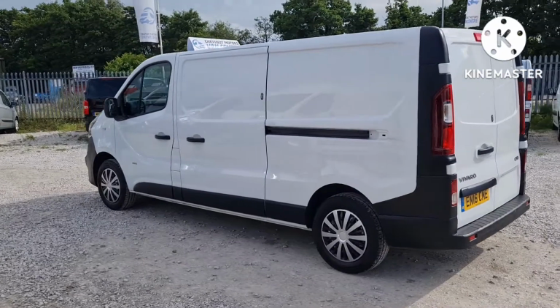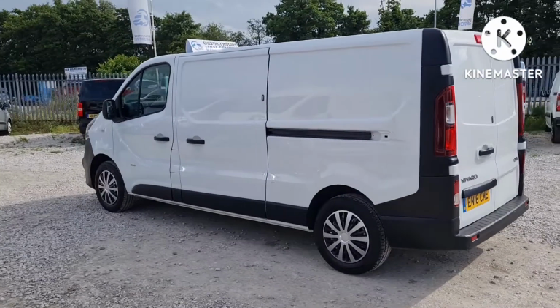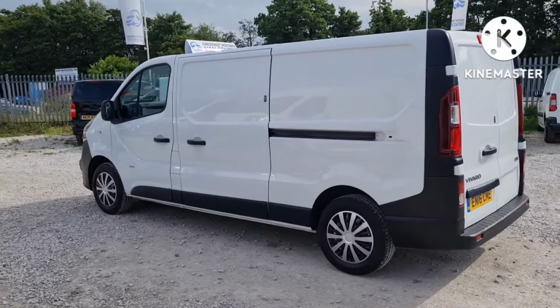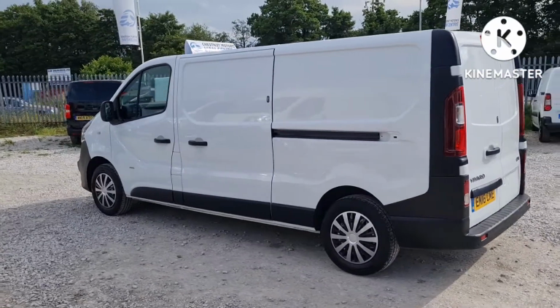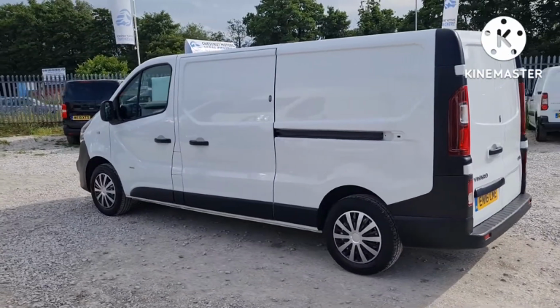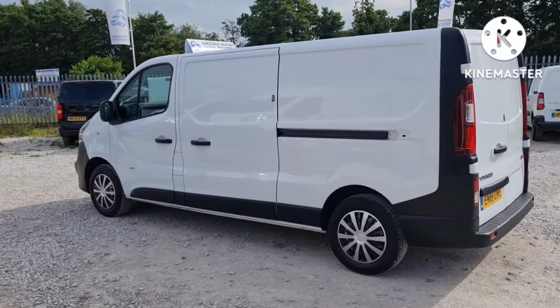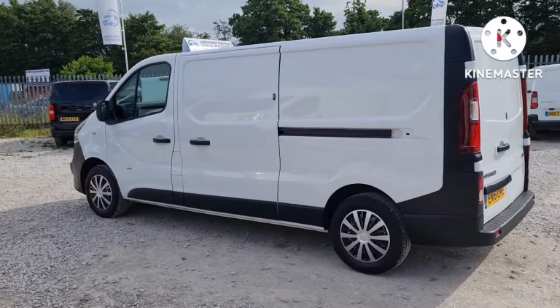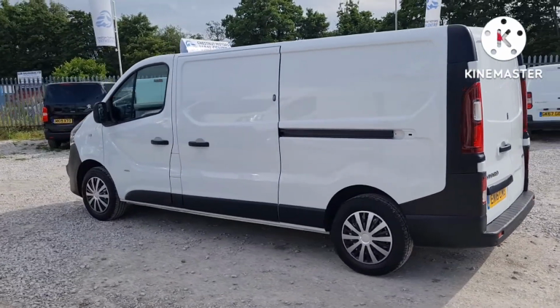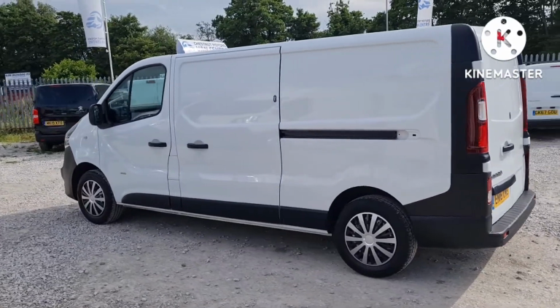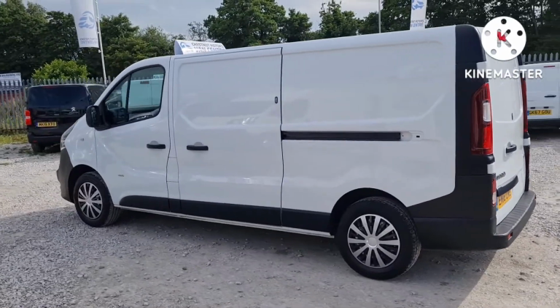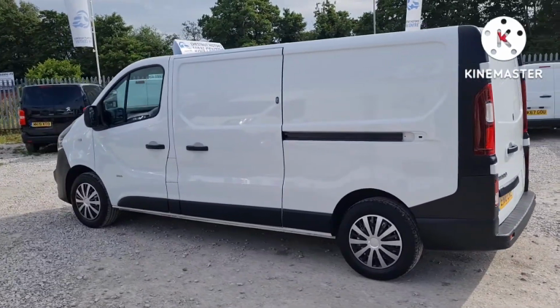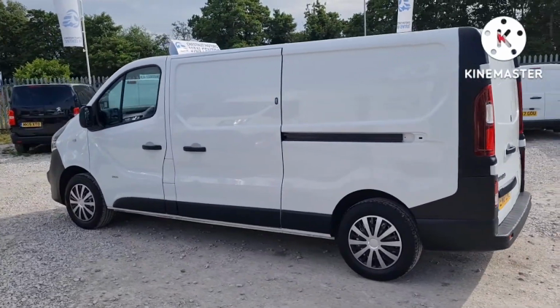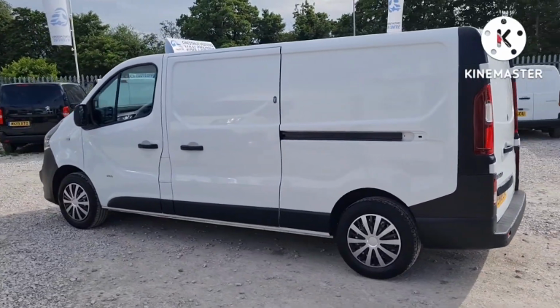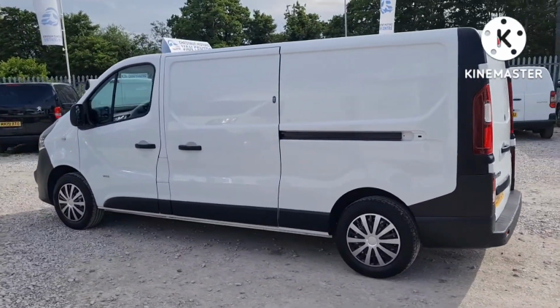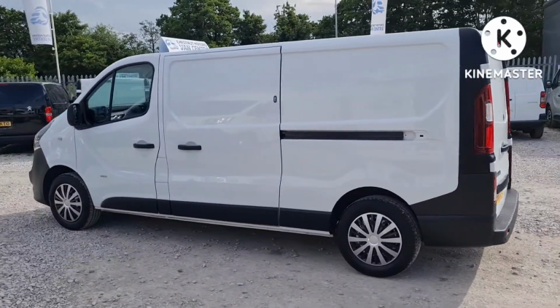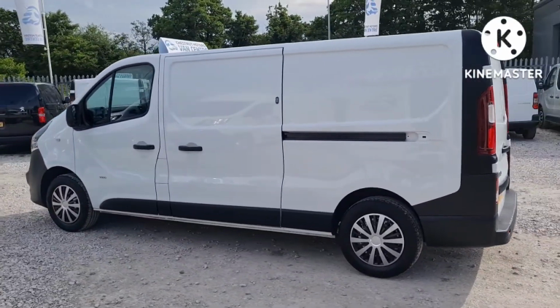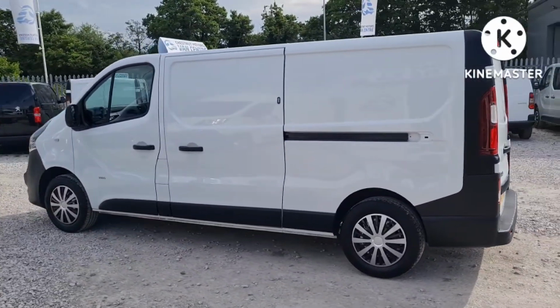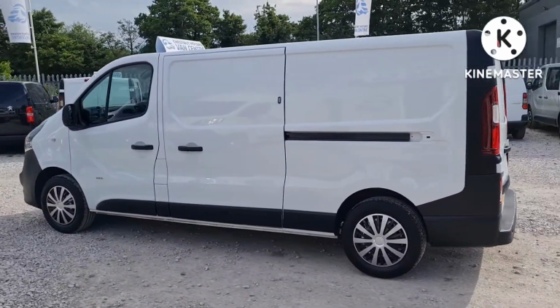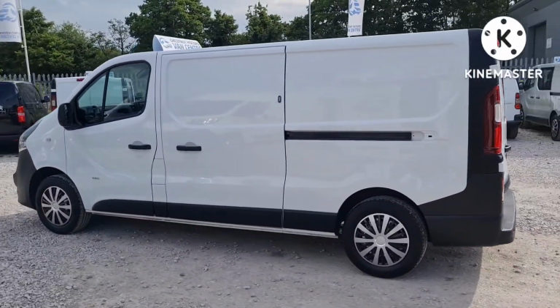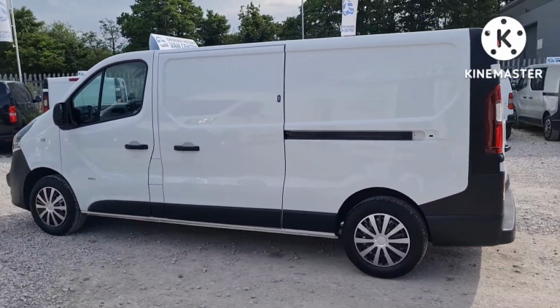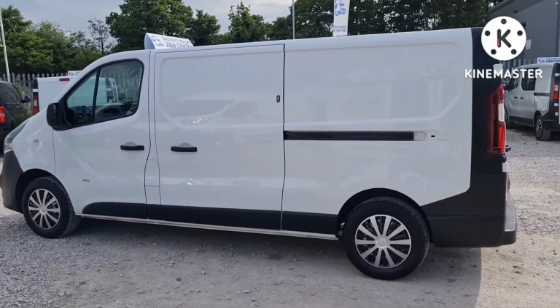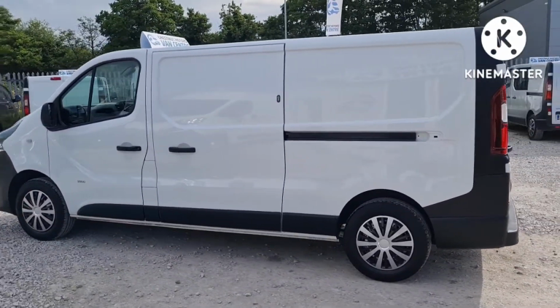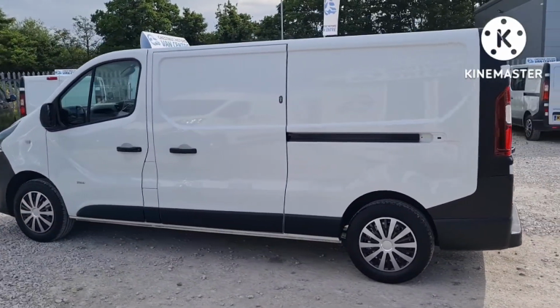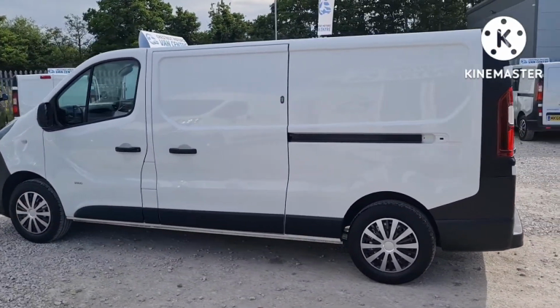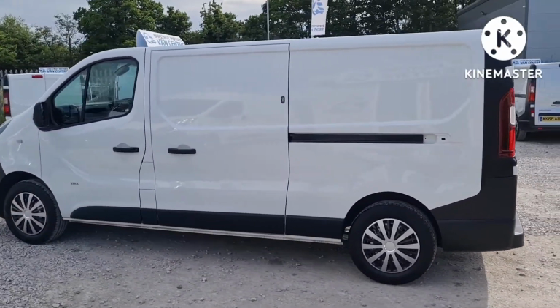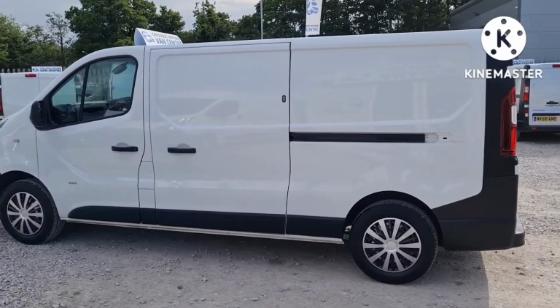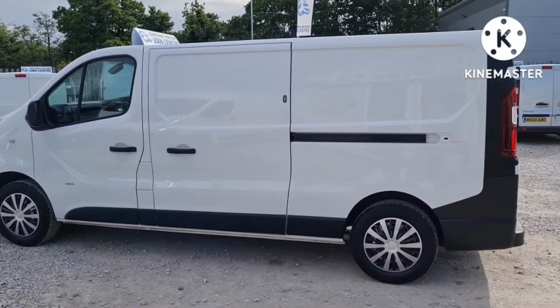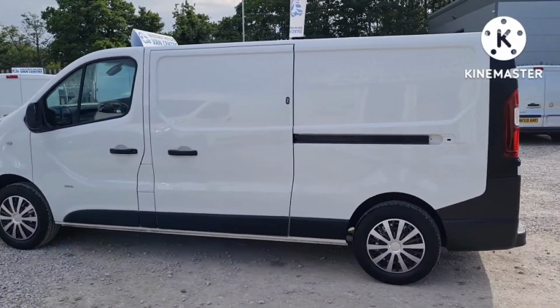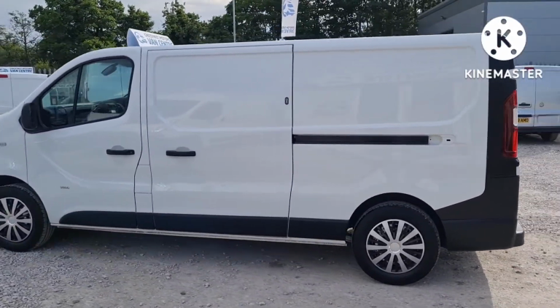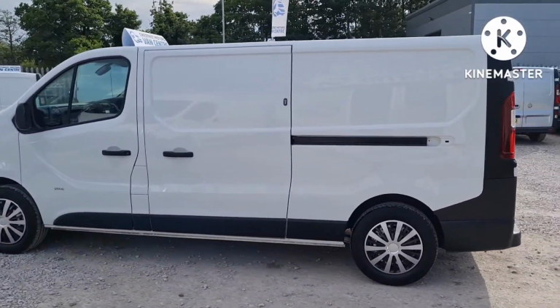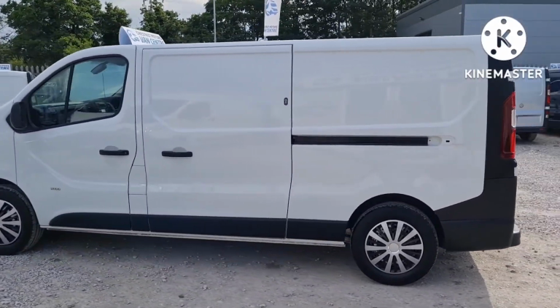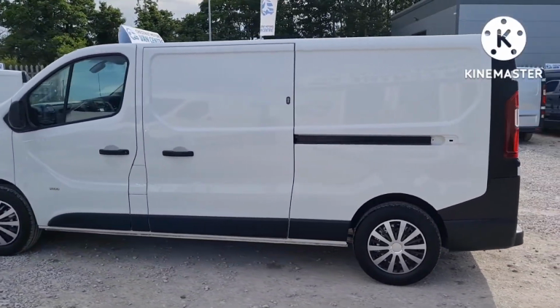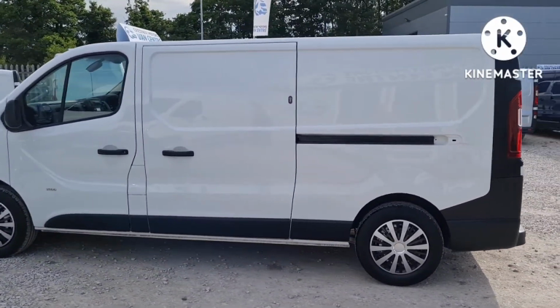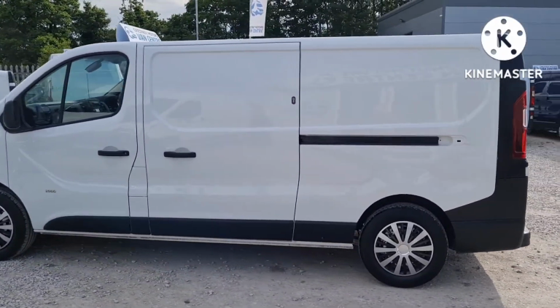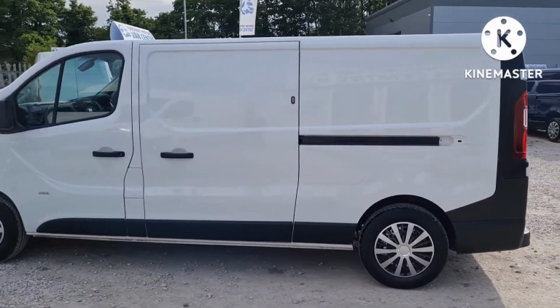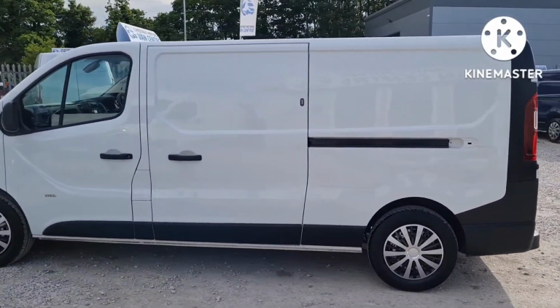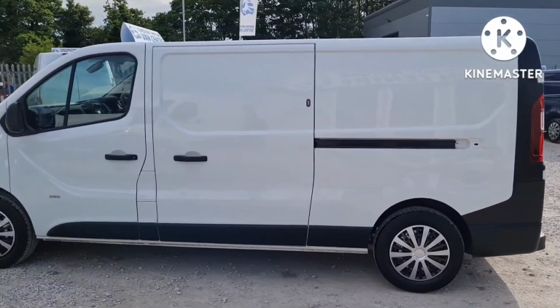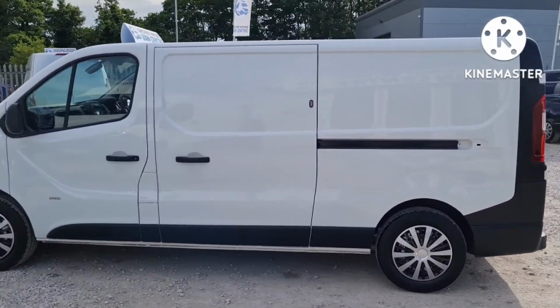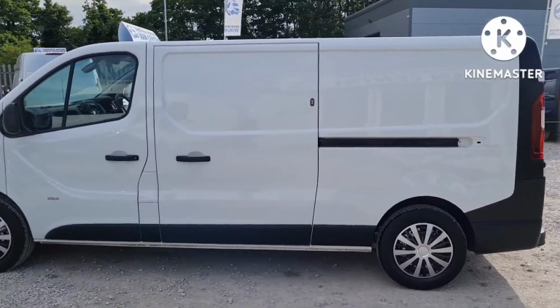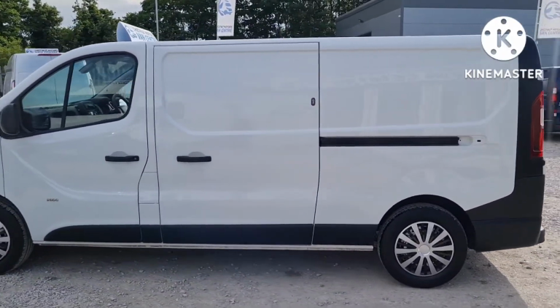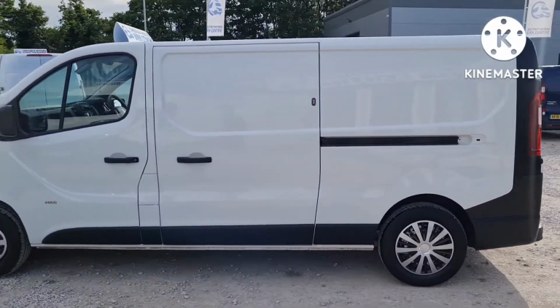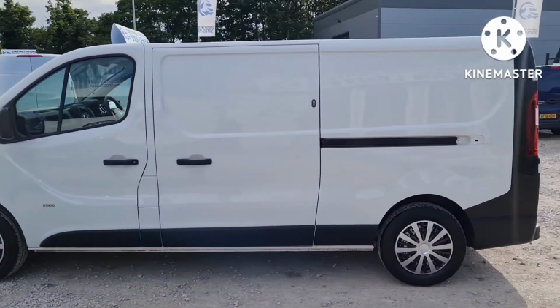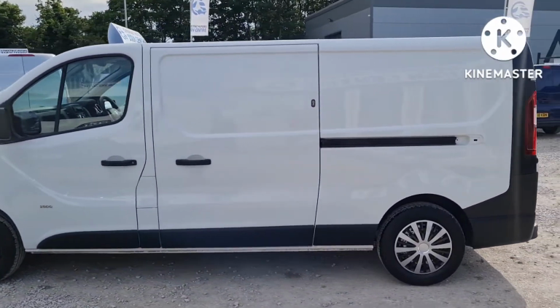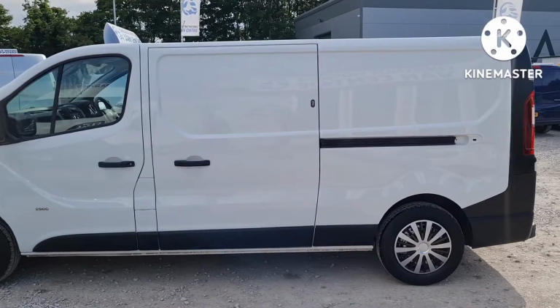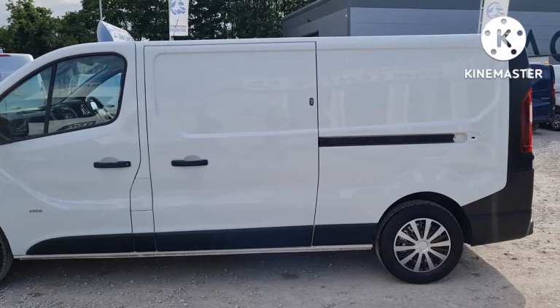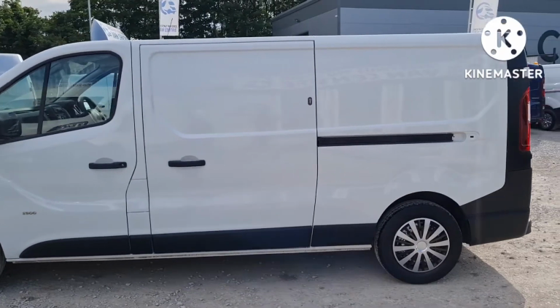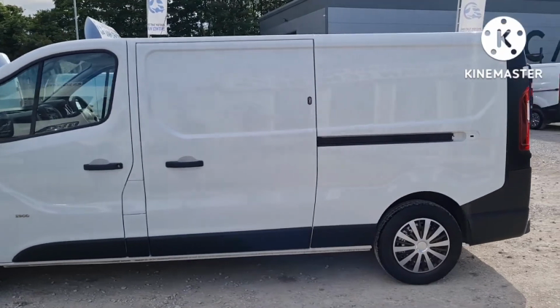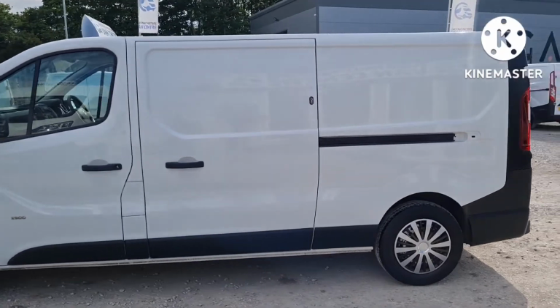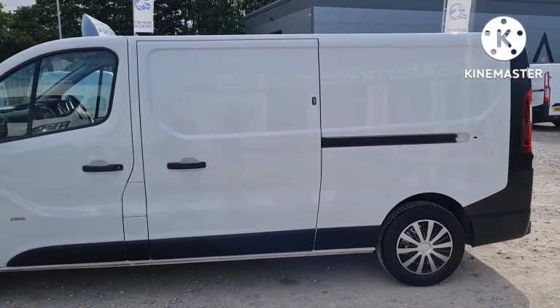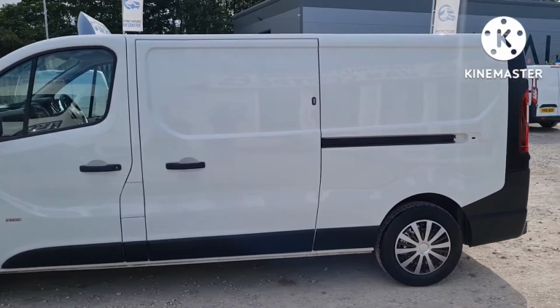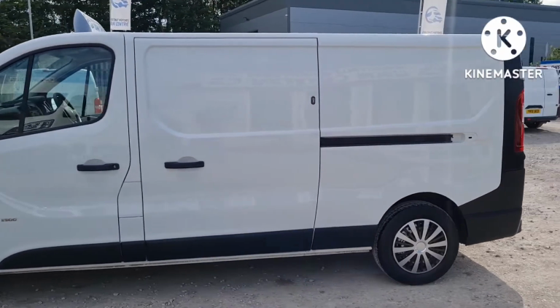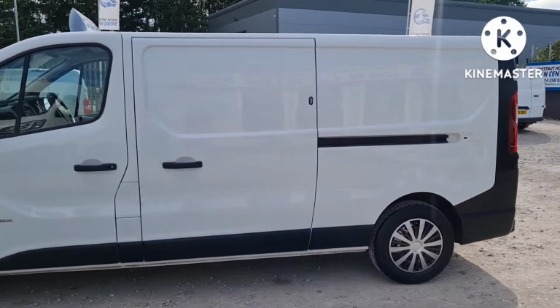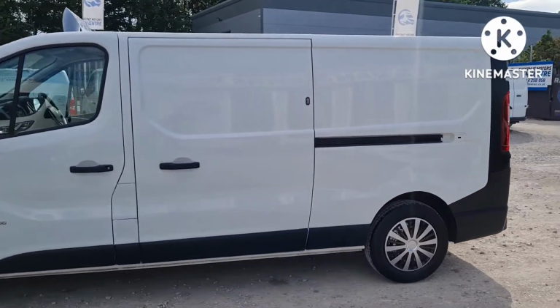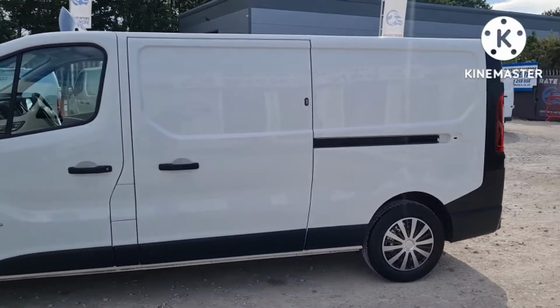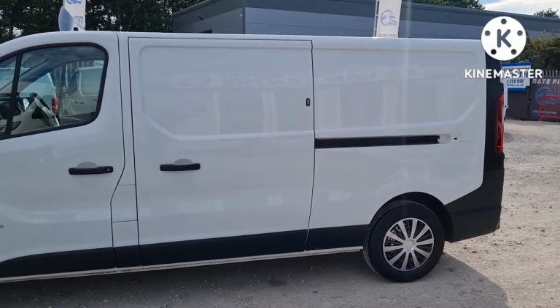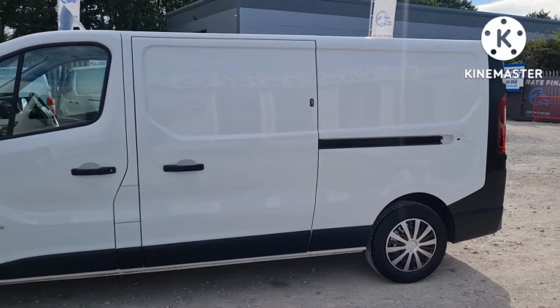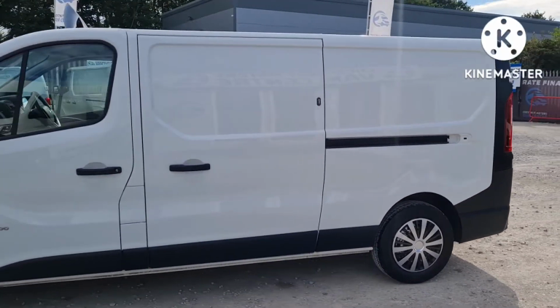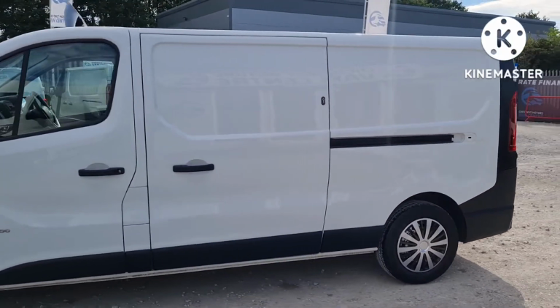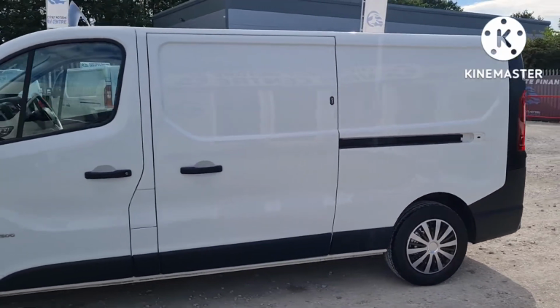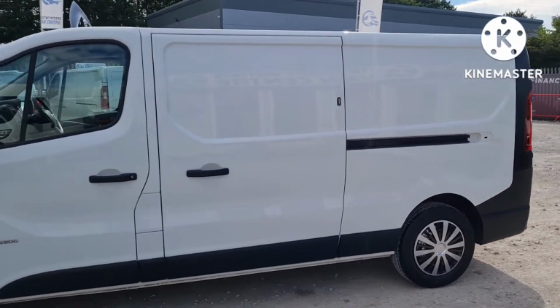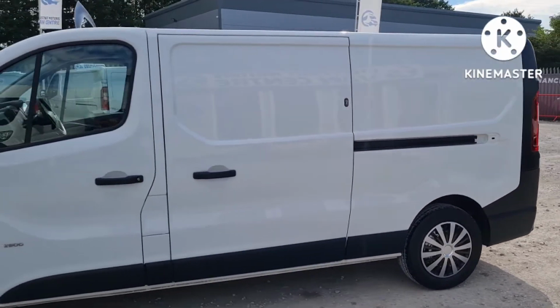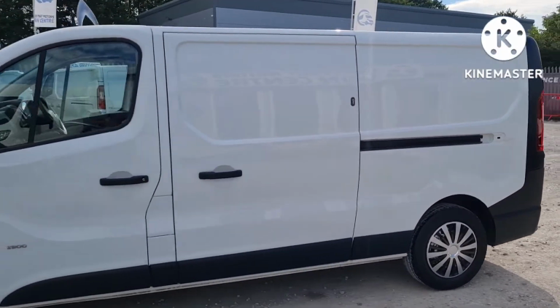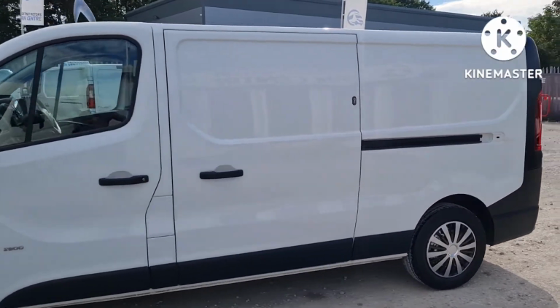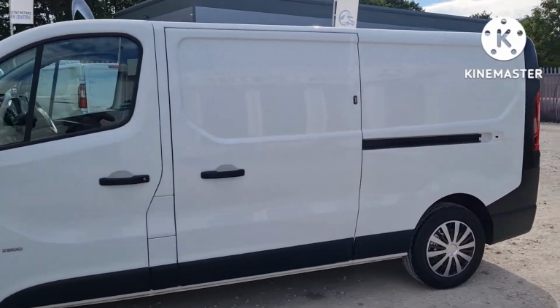All our vehicles come with a new MOT. No advisories on our MOTs — everything is sorted as needed. Full service and a warranty too.